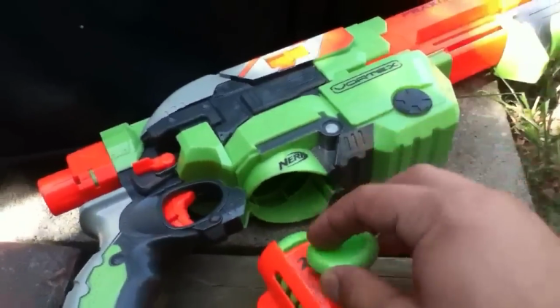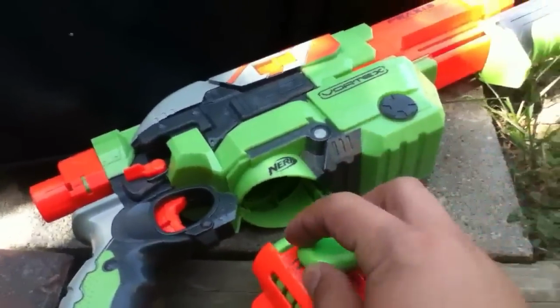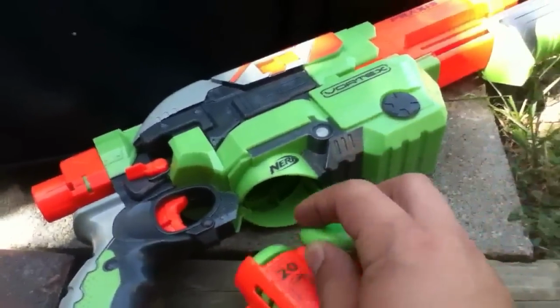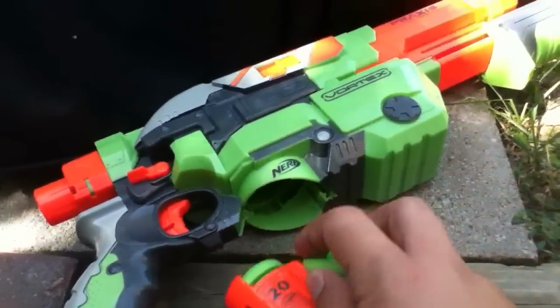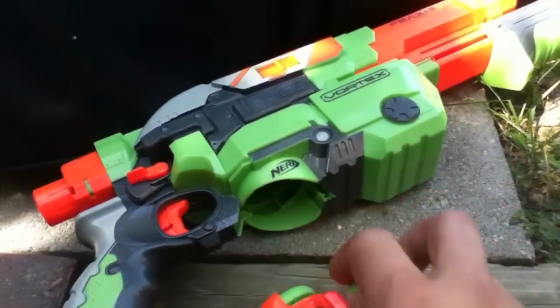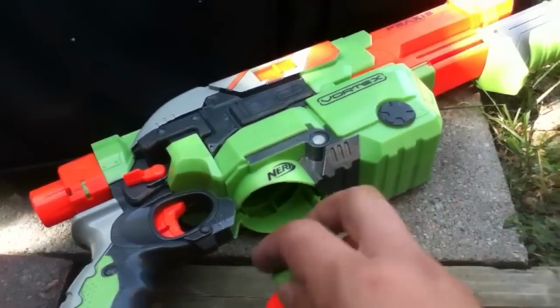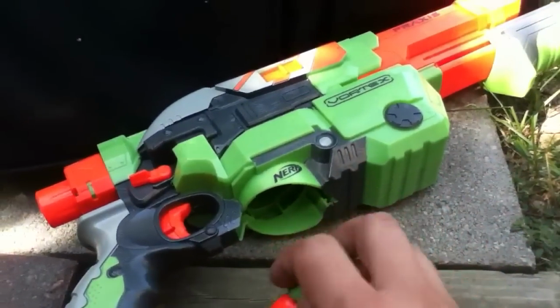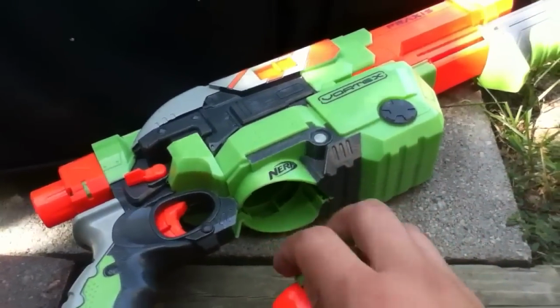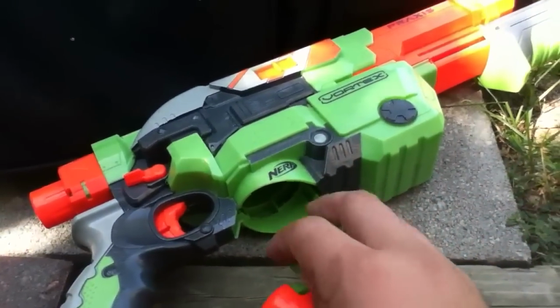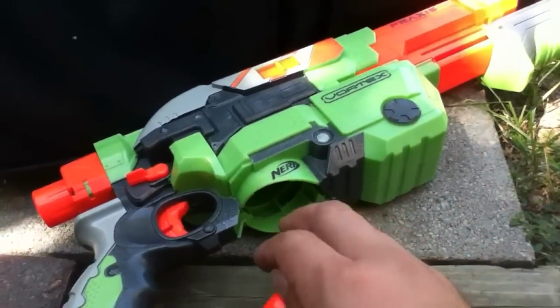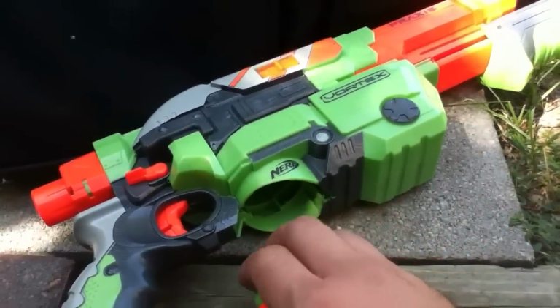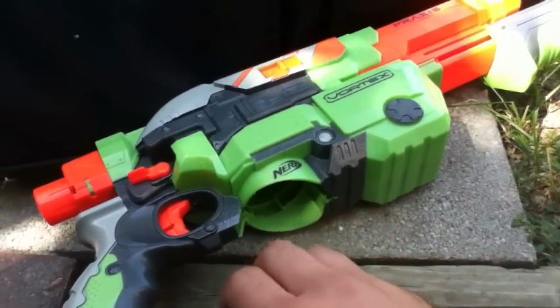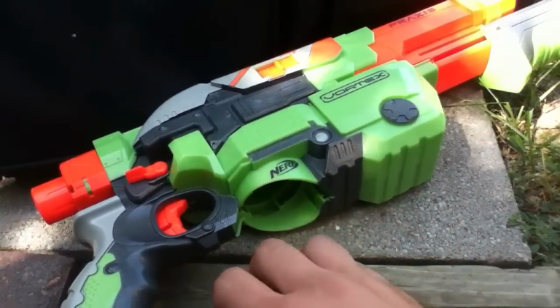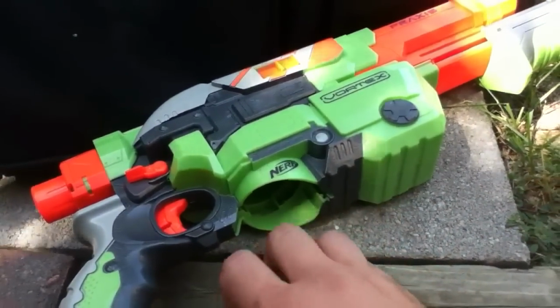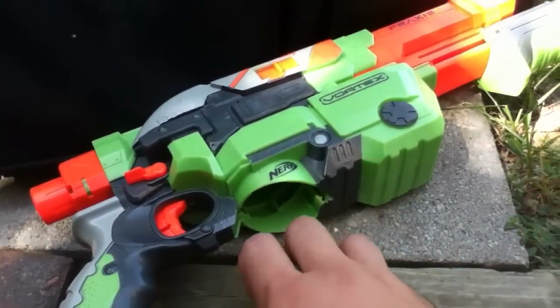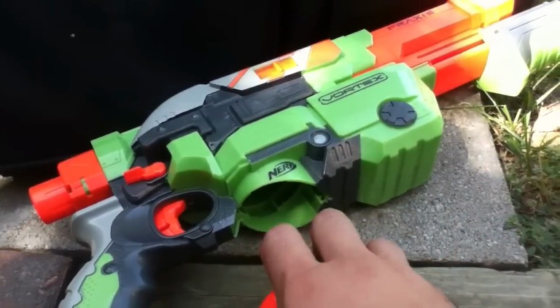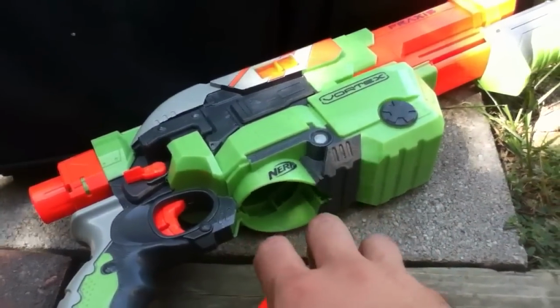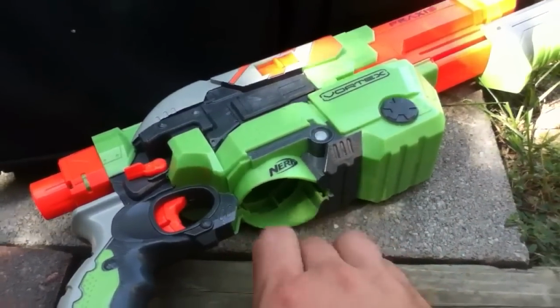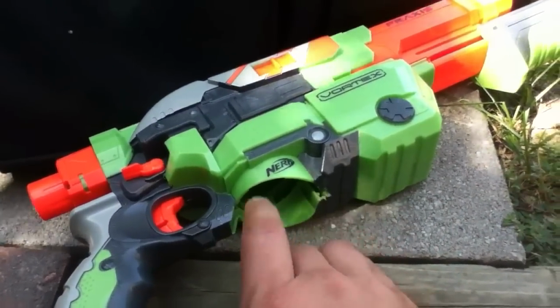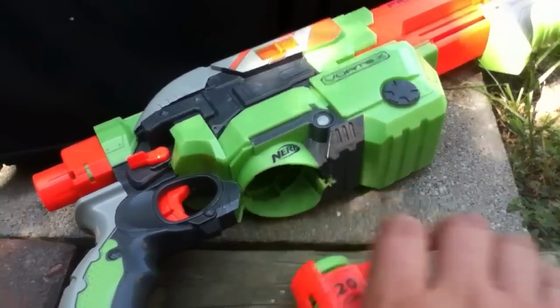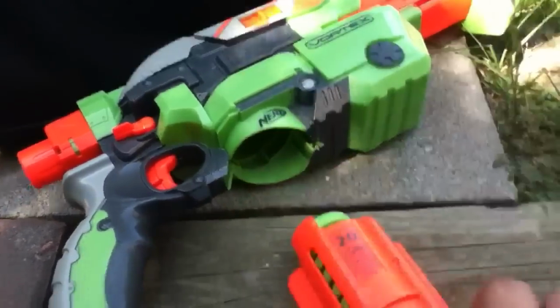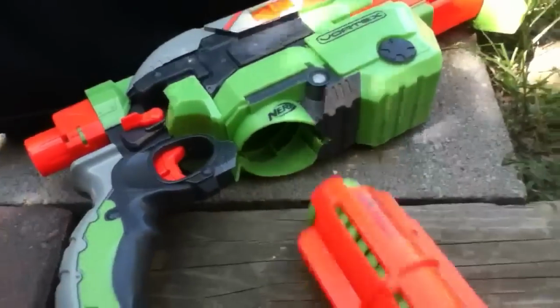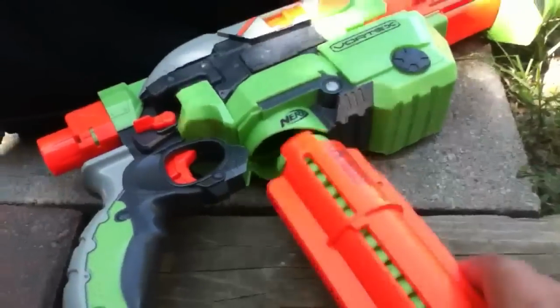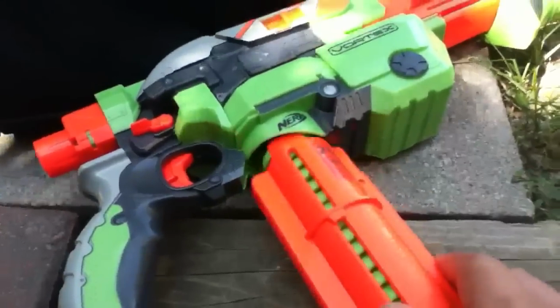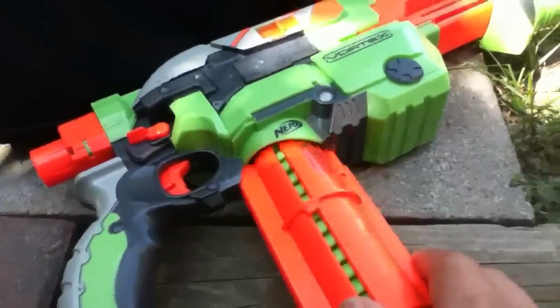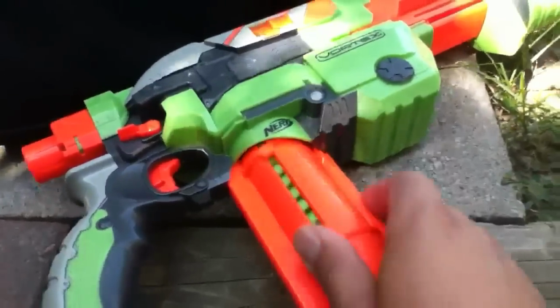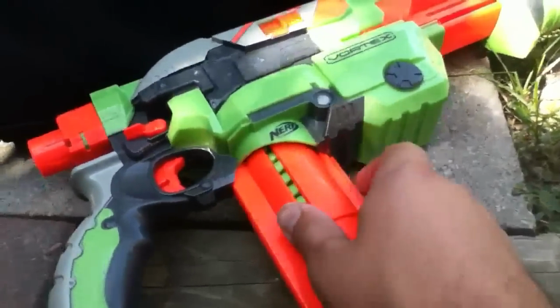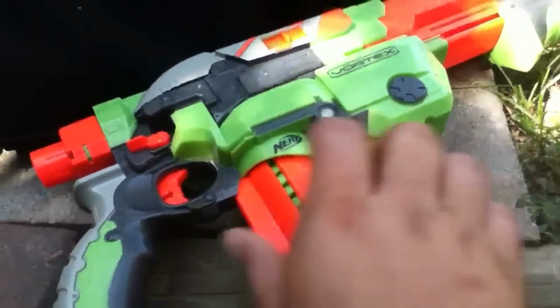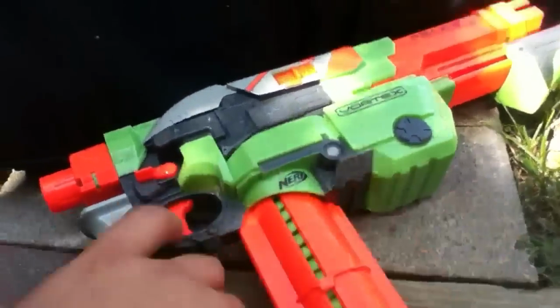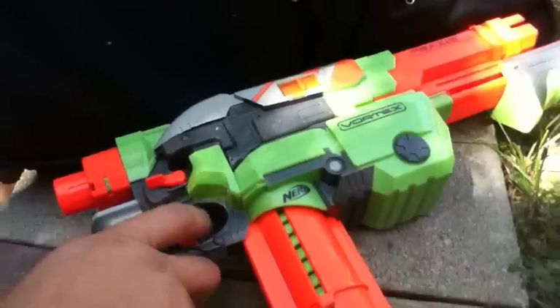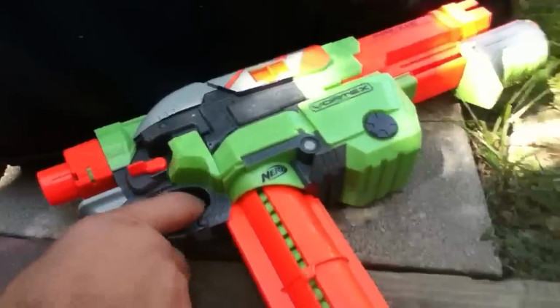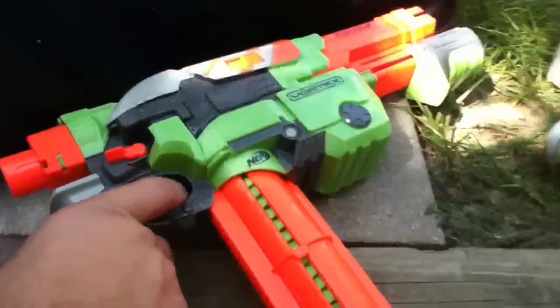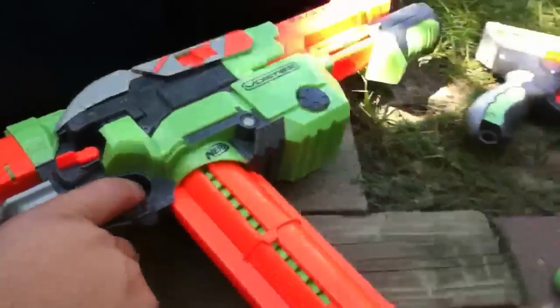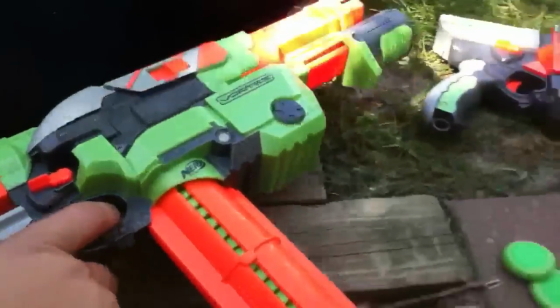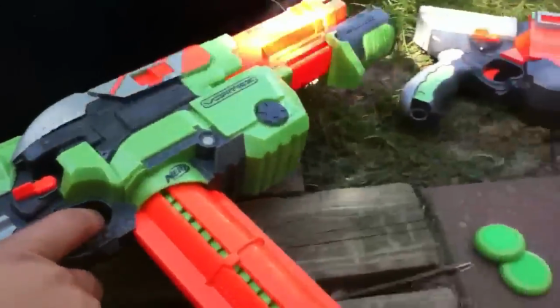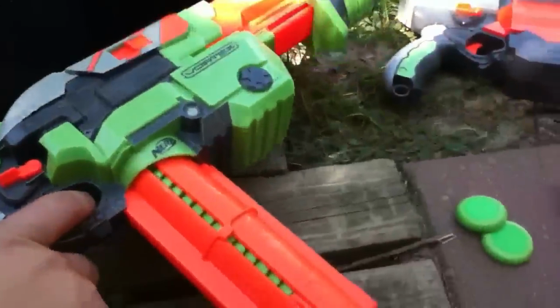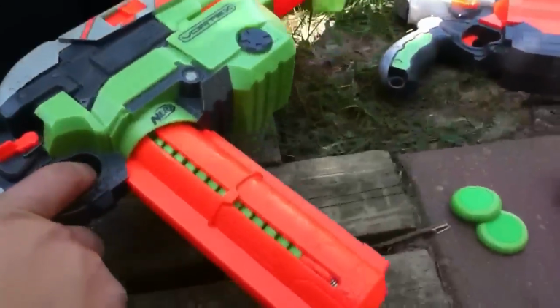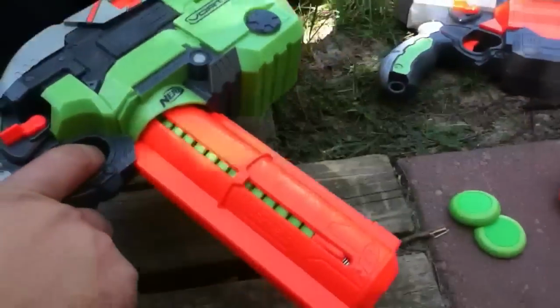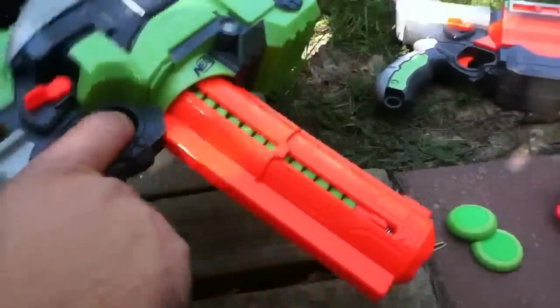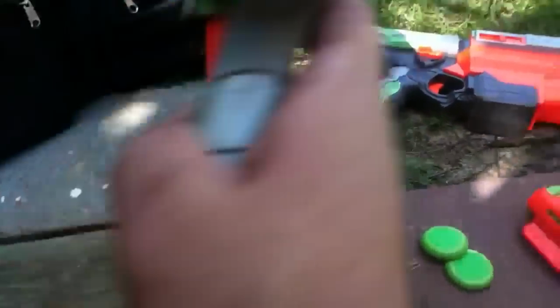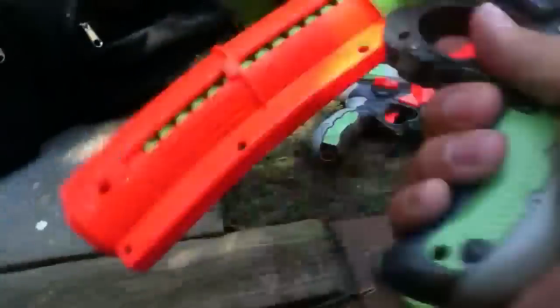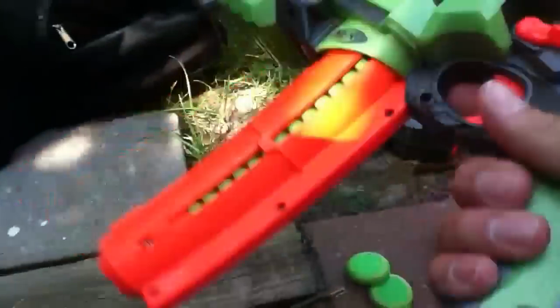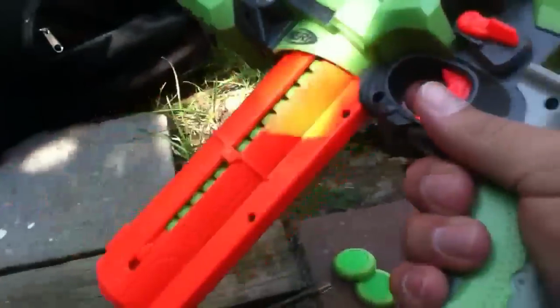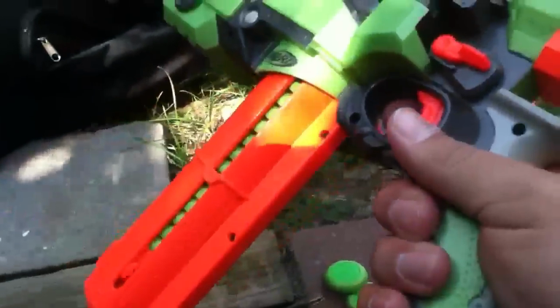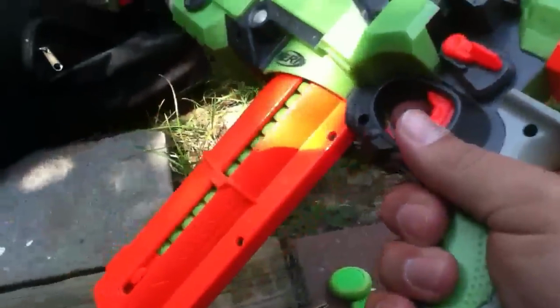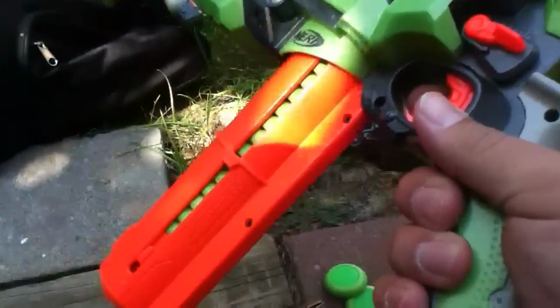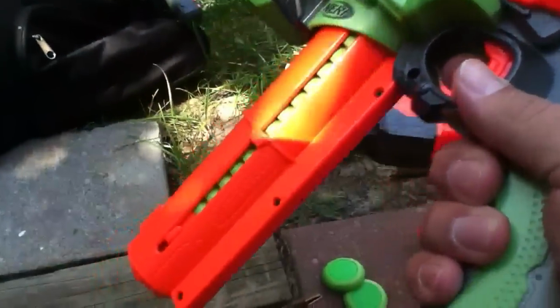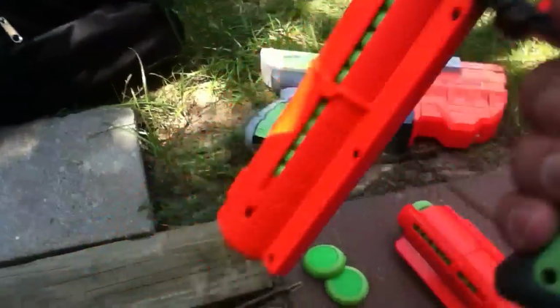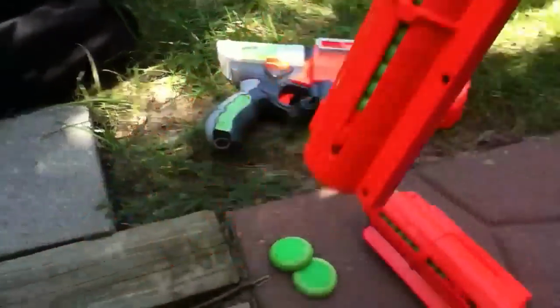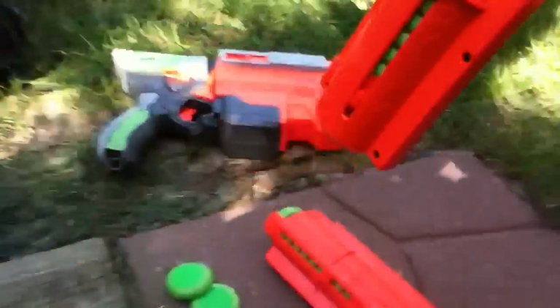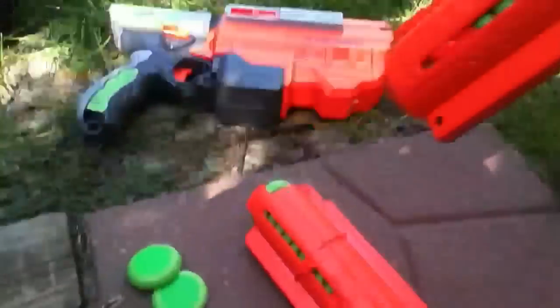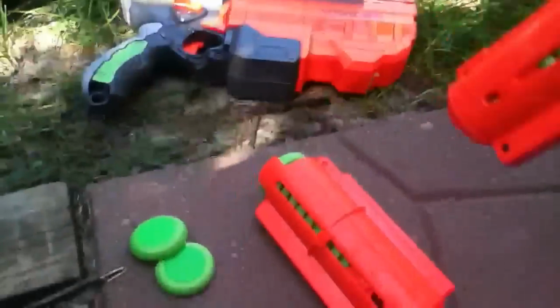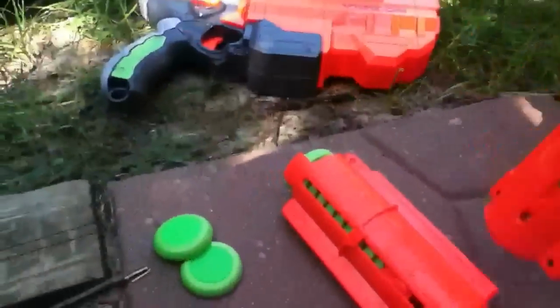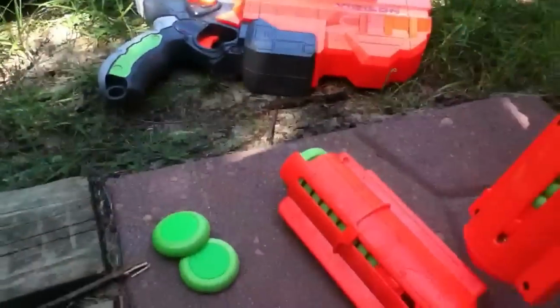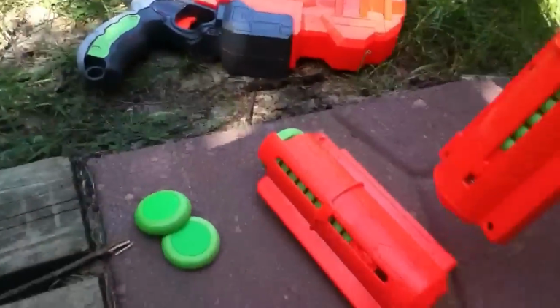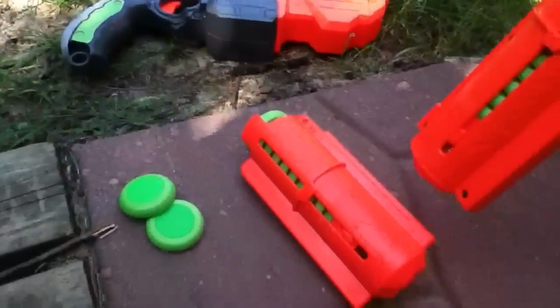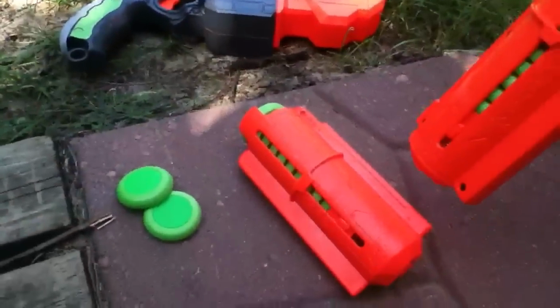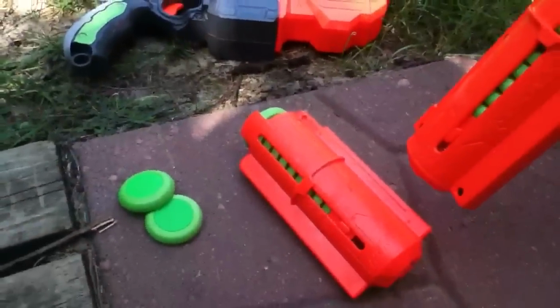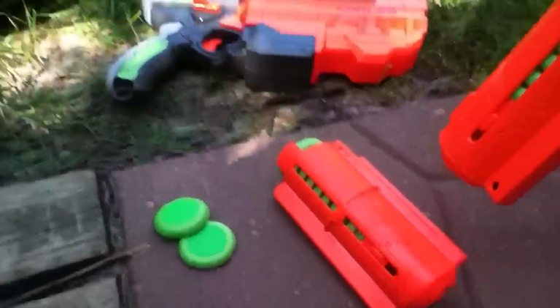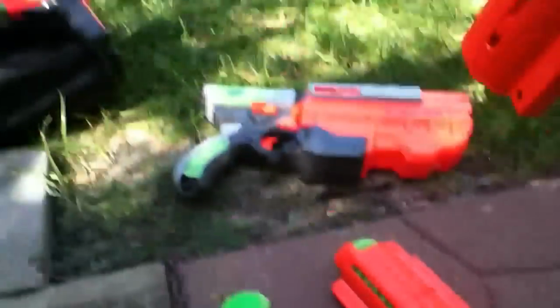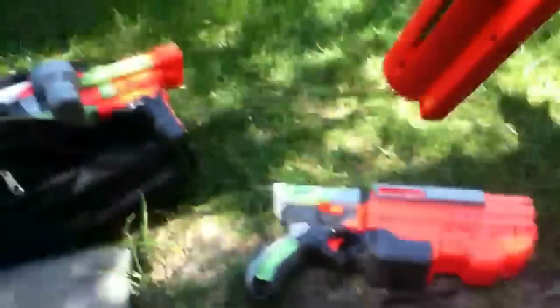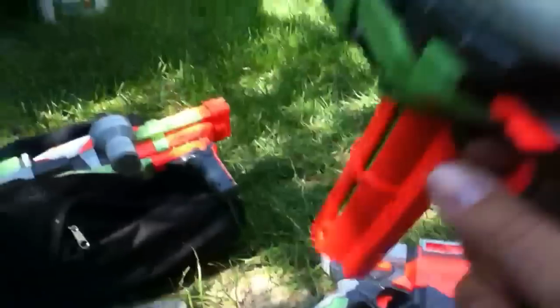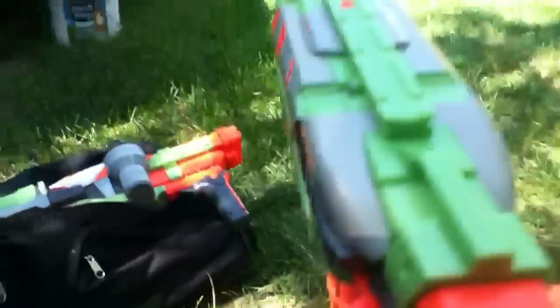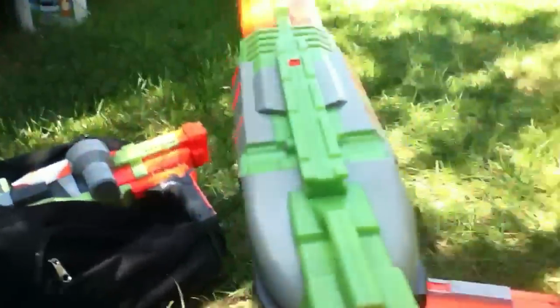you can load an extra one into the clip, load them back in, and you've got 21 discs in there, or 11 if you use the 10 round.